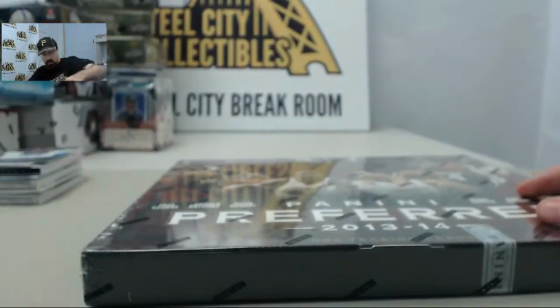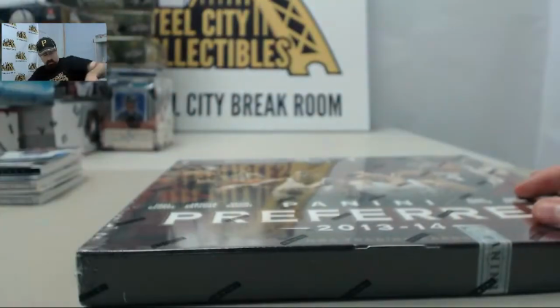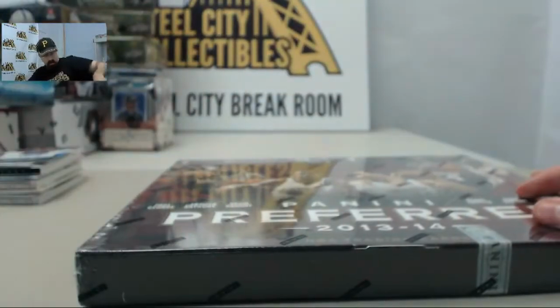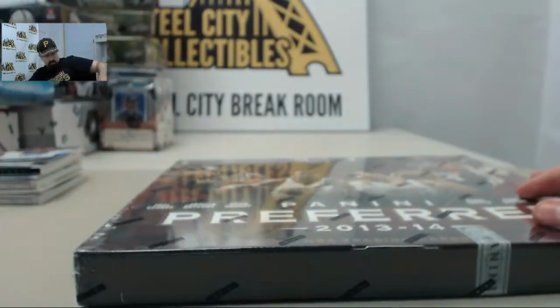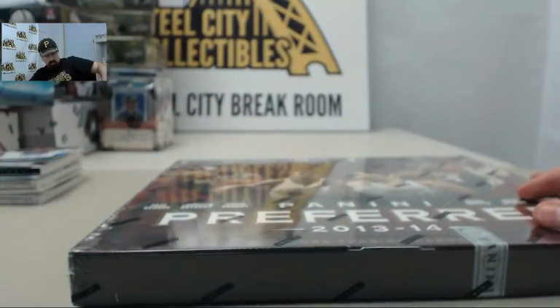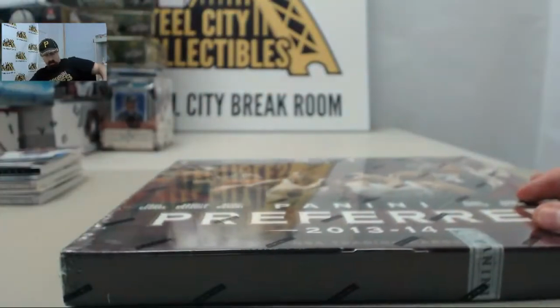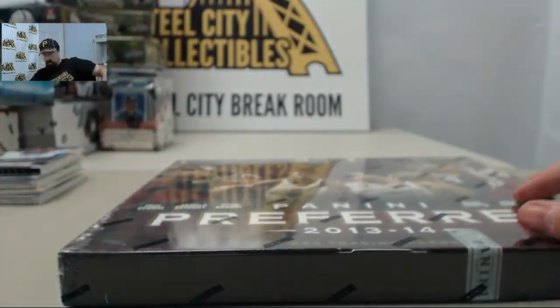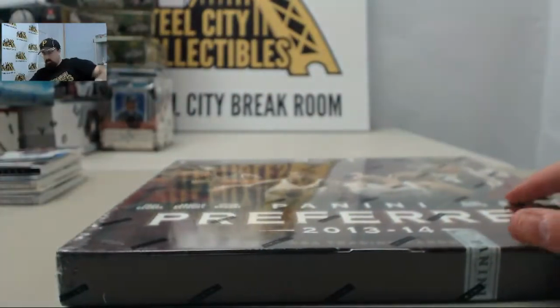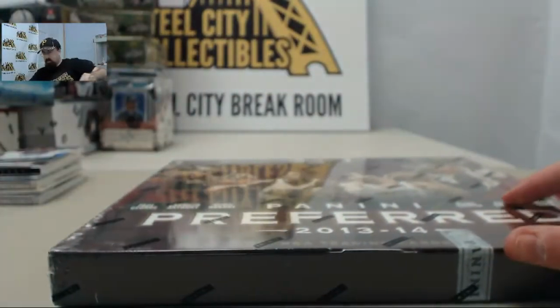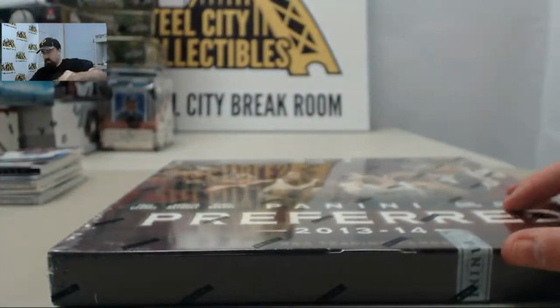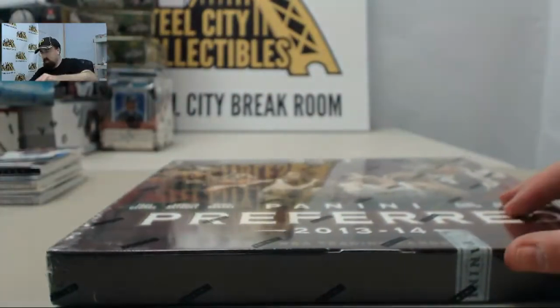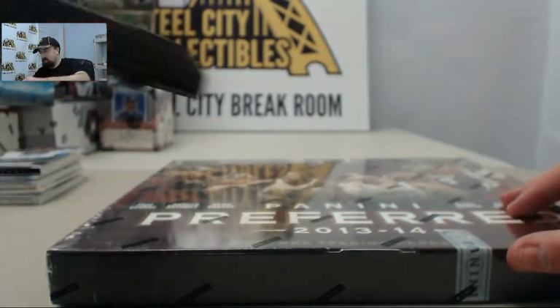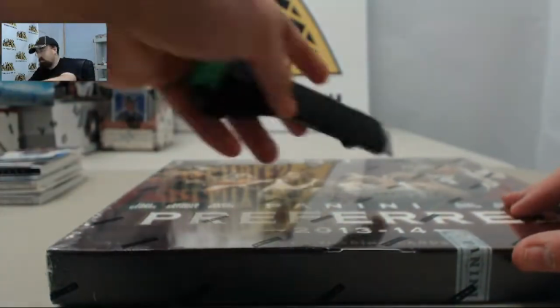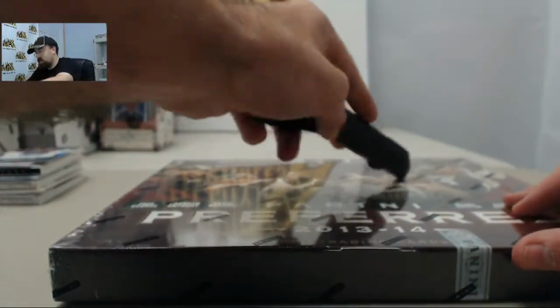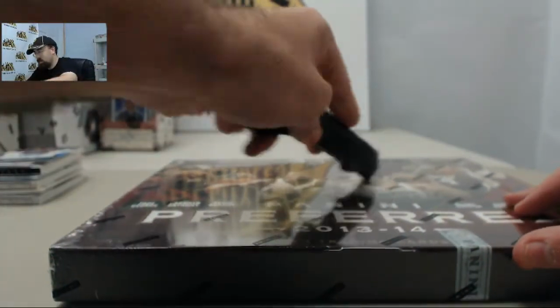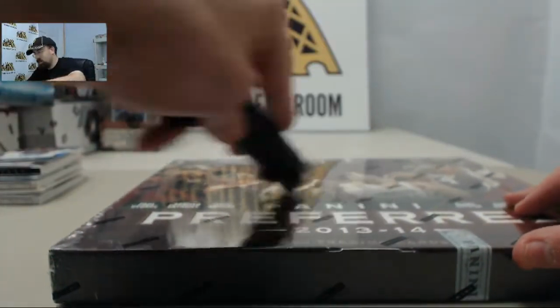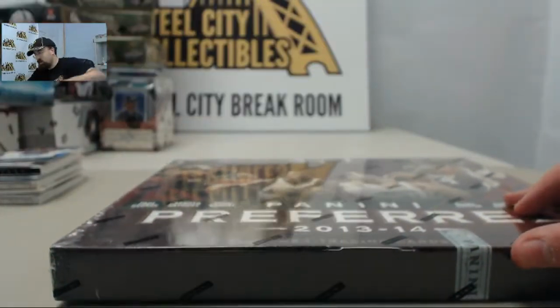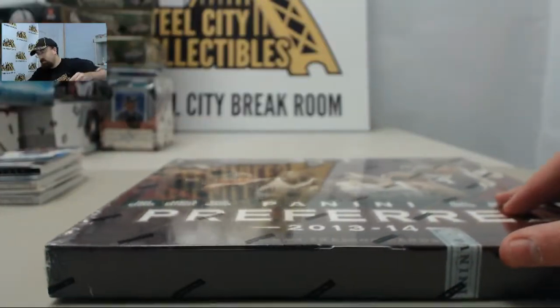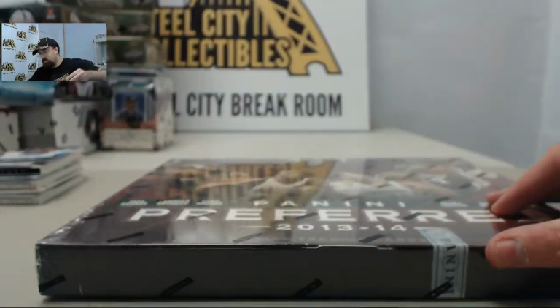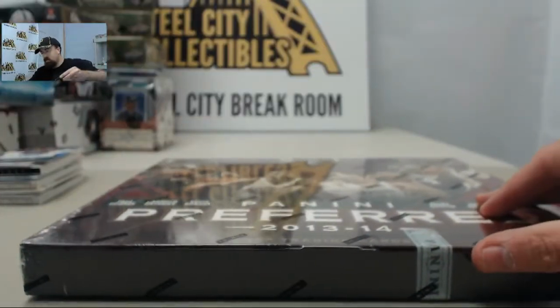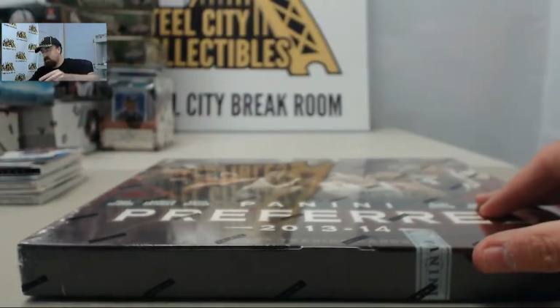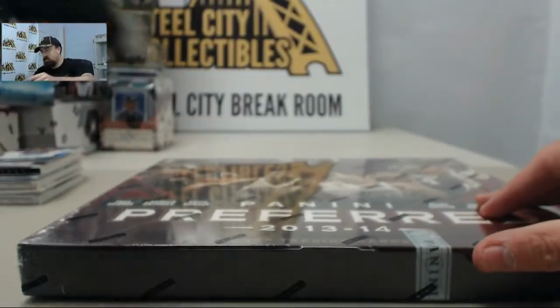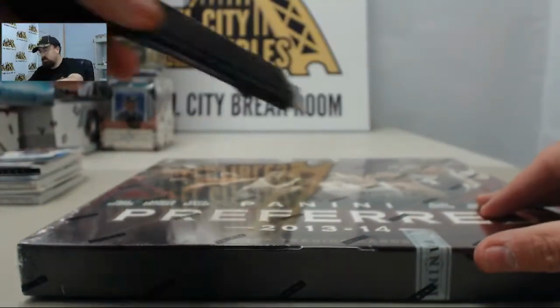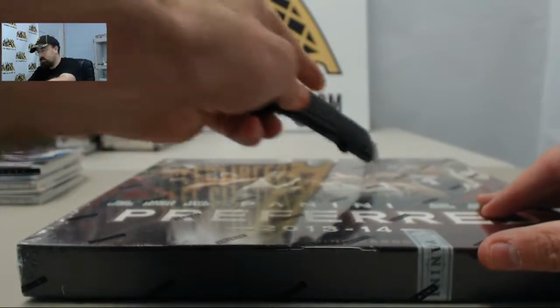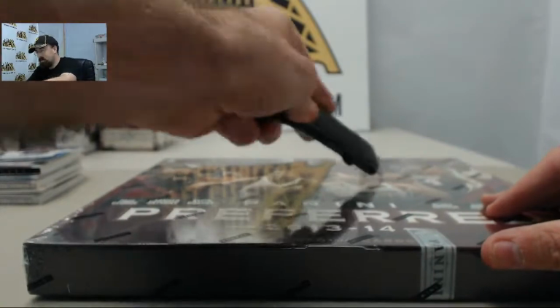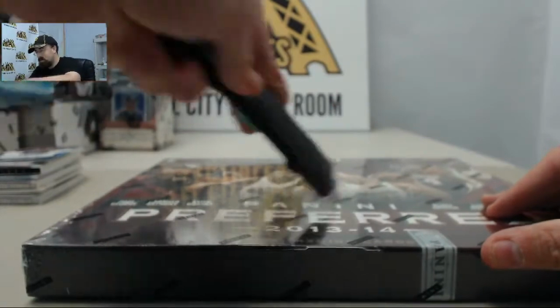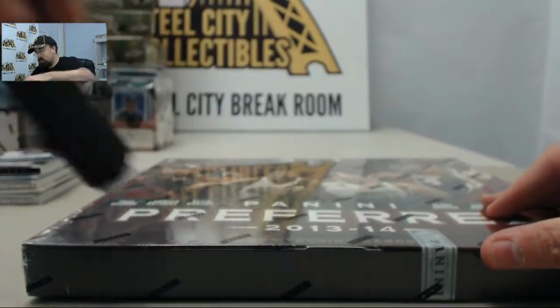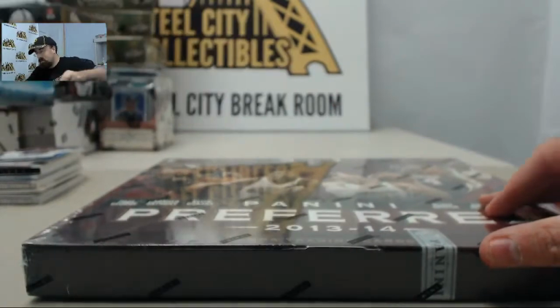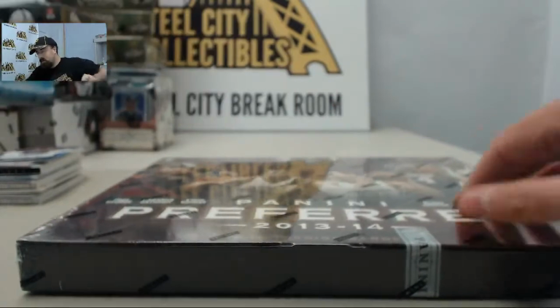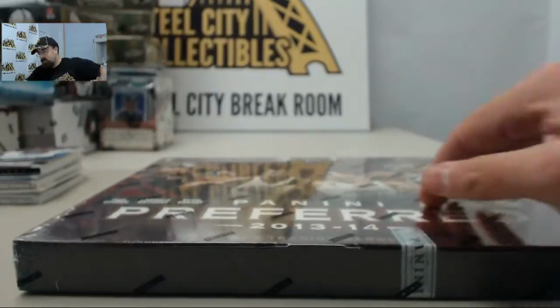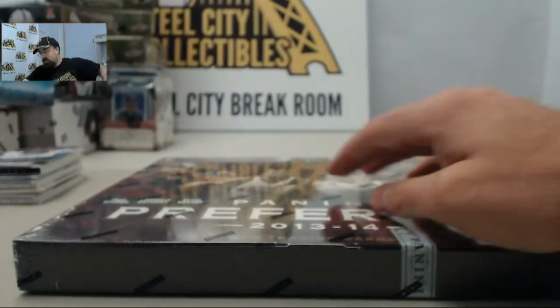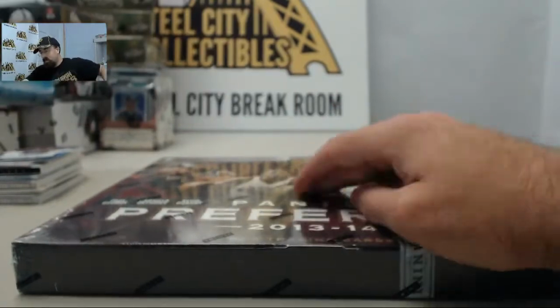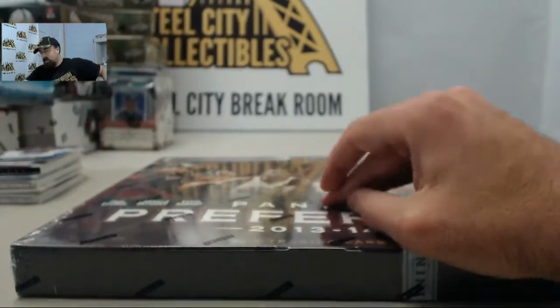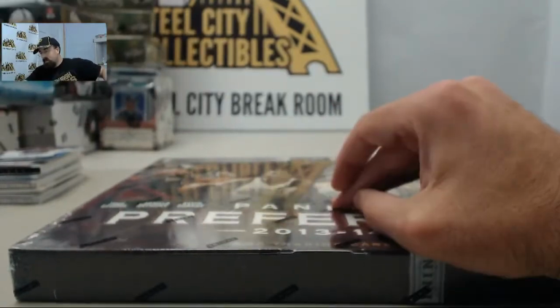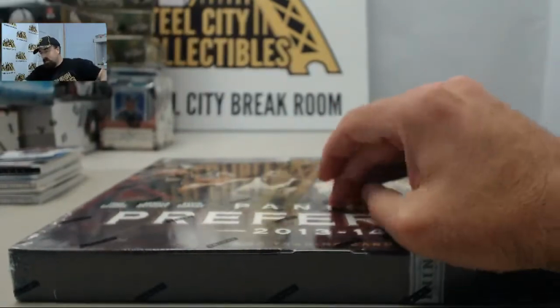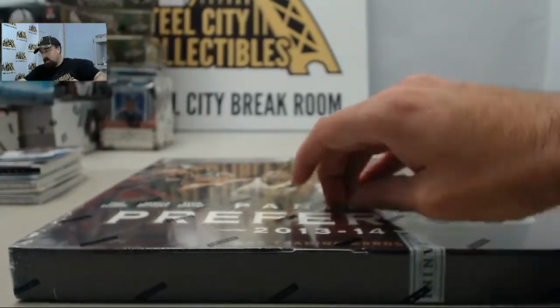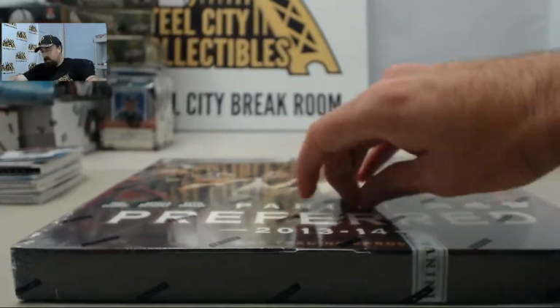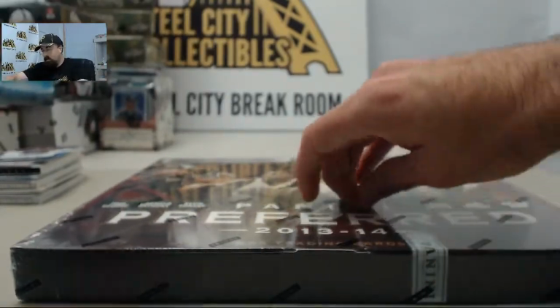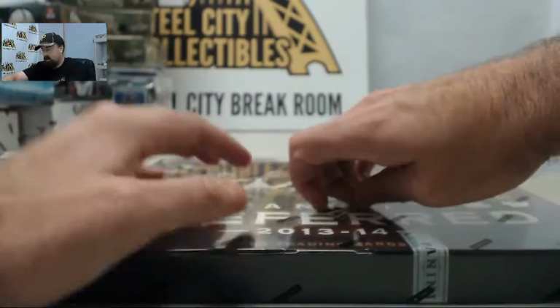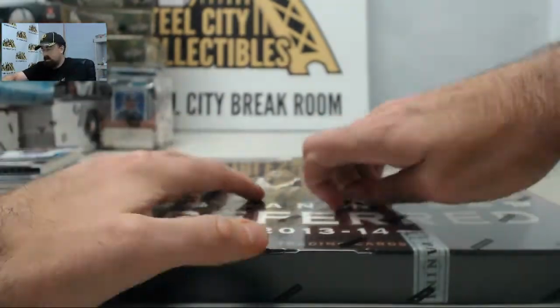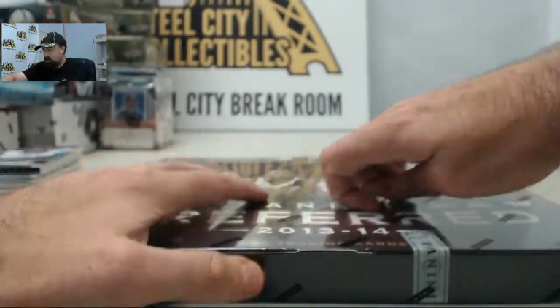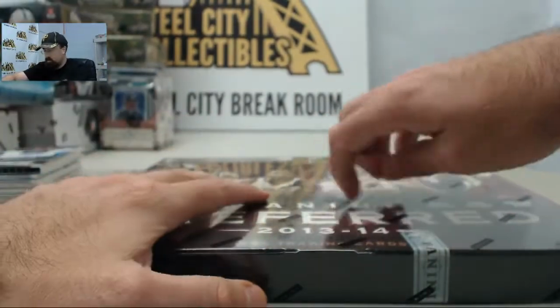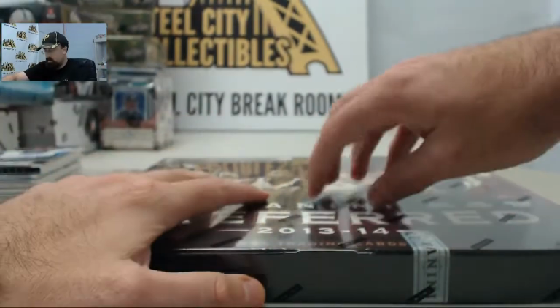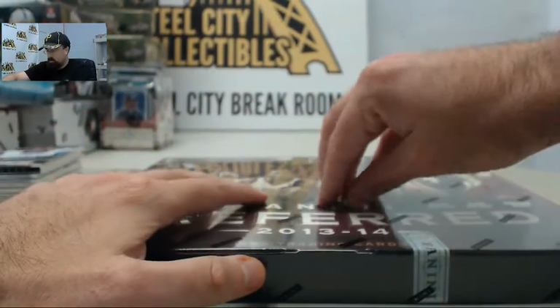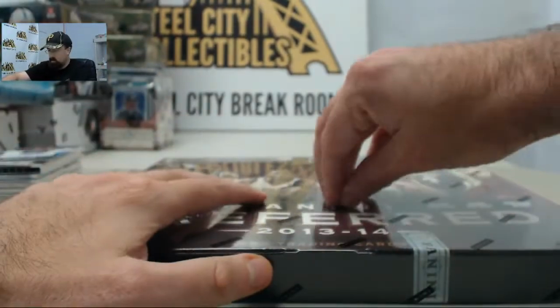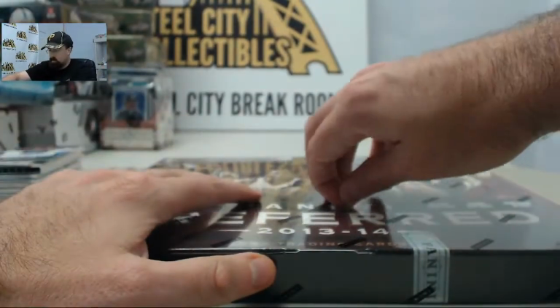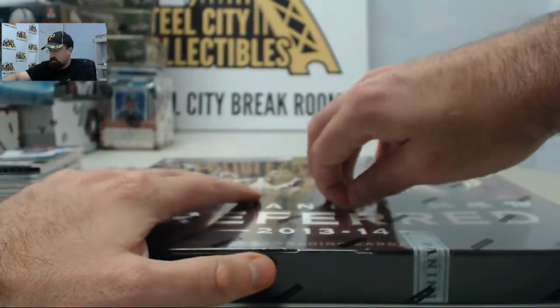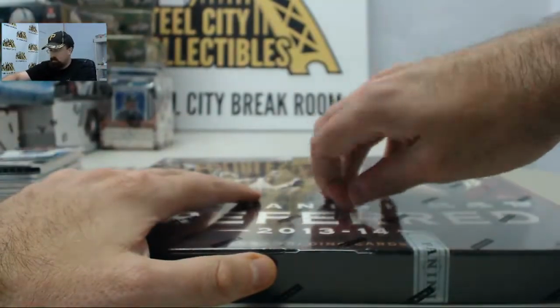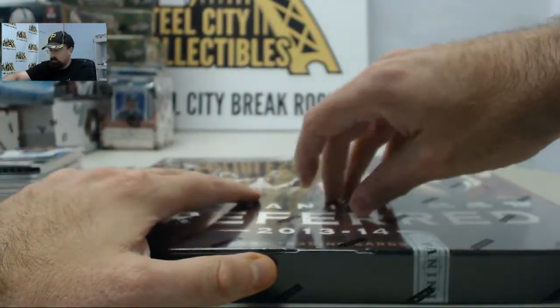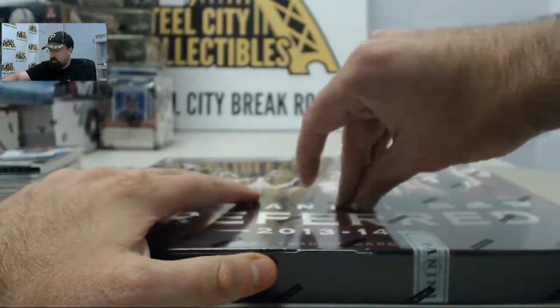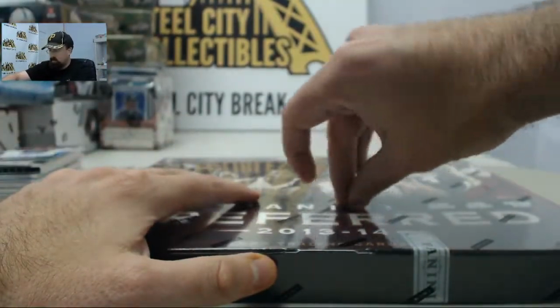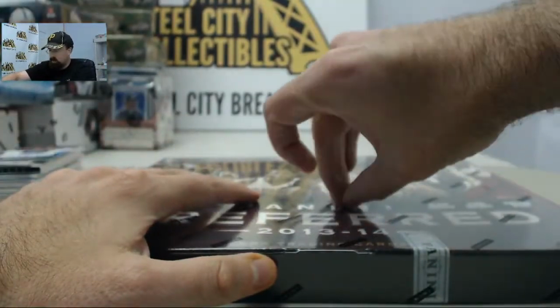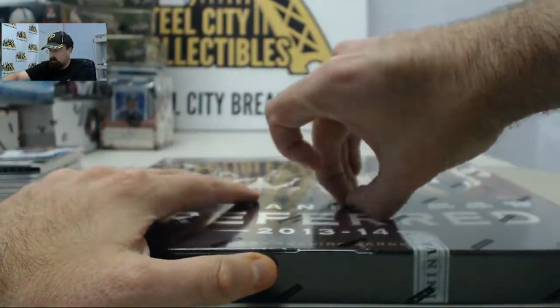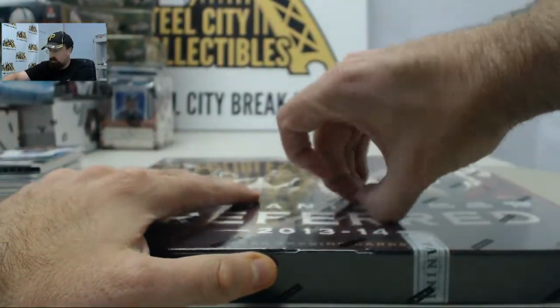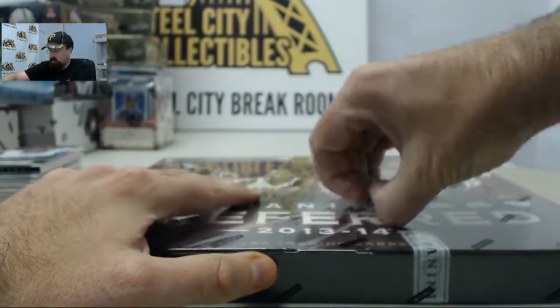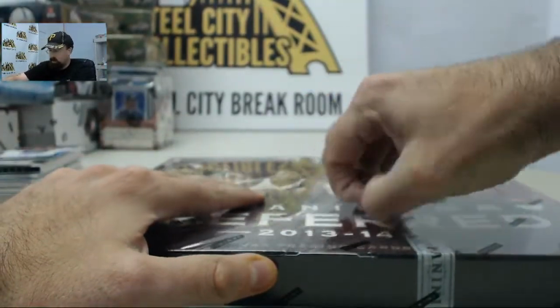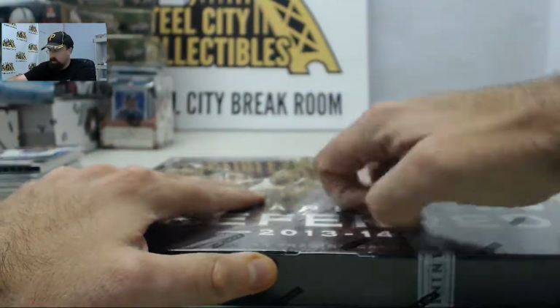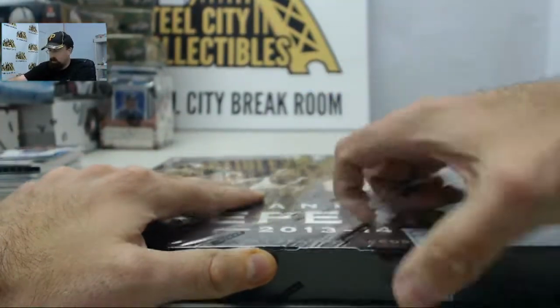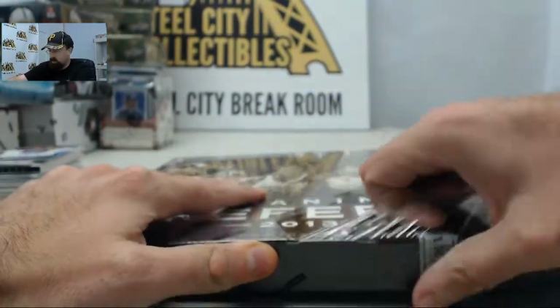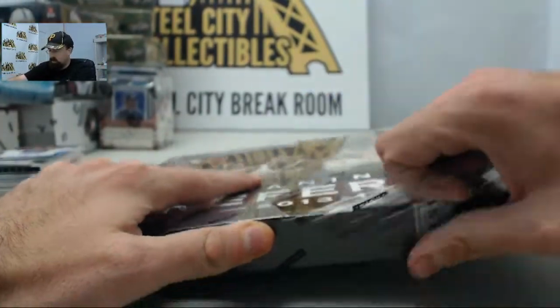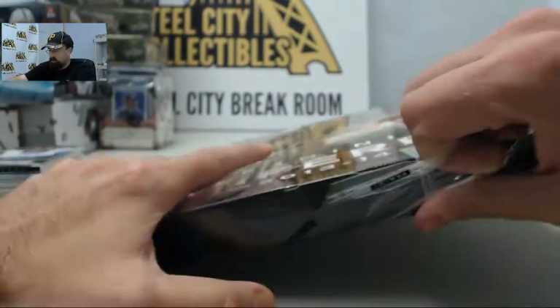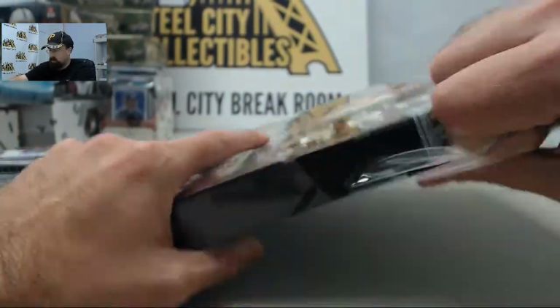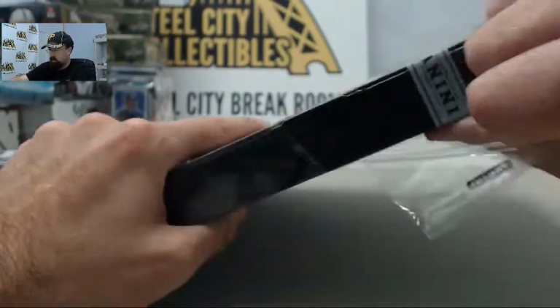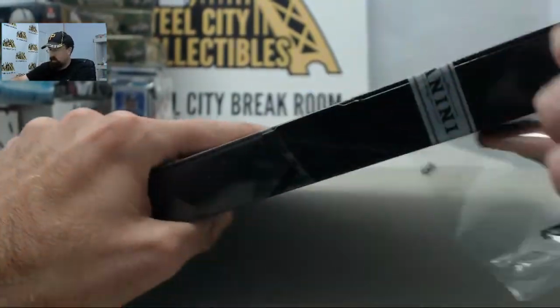SPF, appreciate you breaking live with us here on Breakers TV. We are here every Monday through Friday breaking your boxes live.